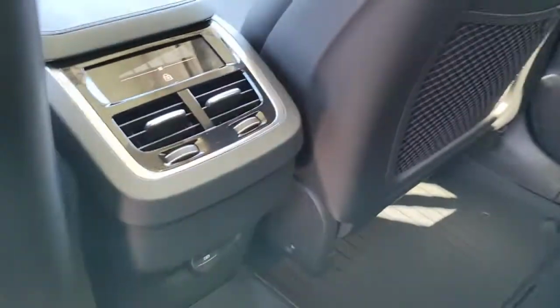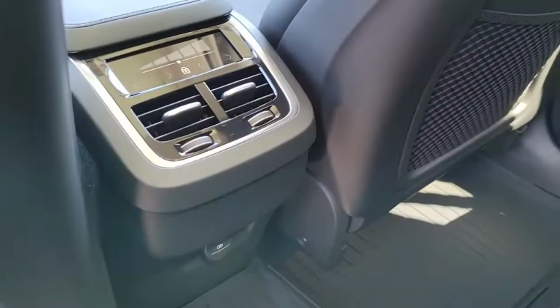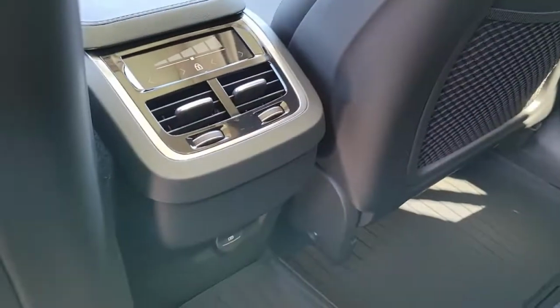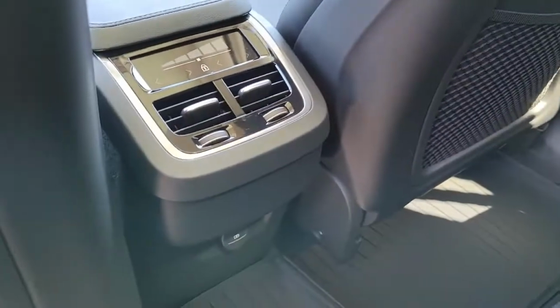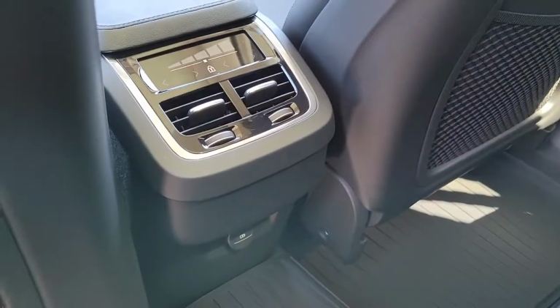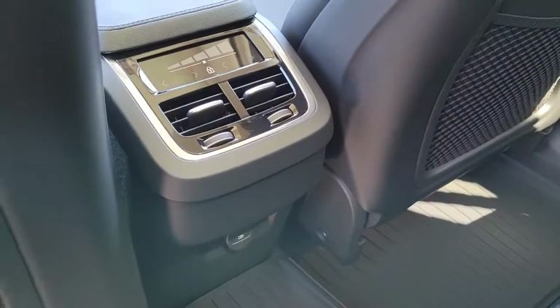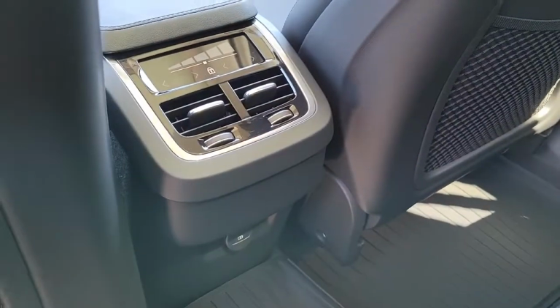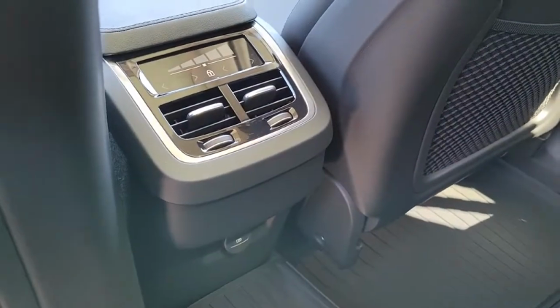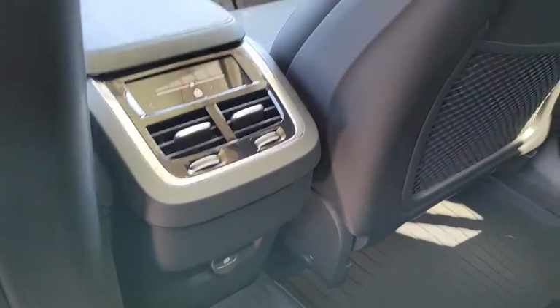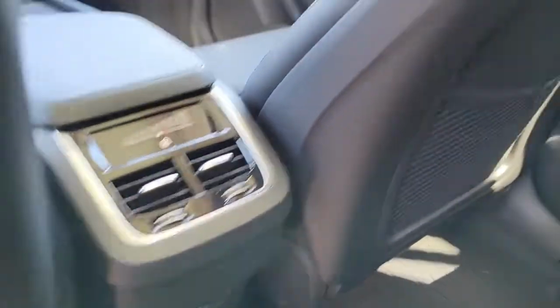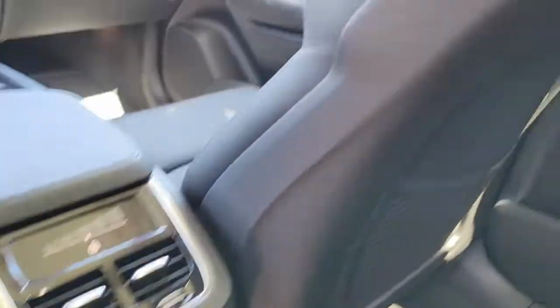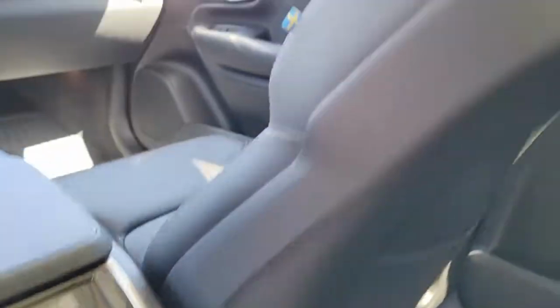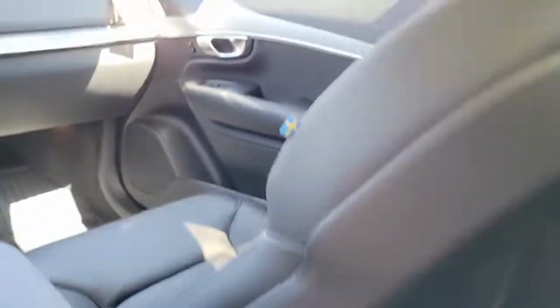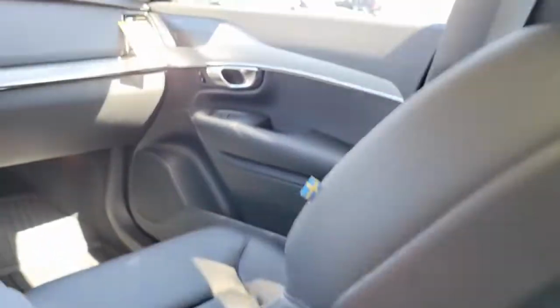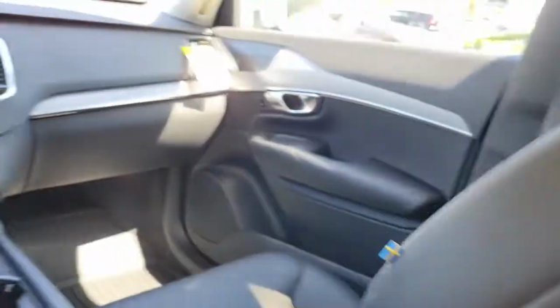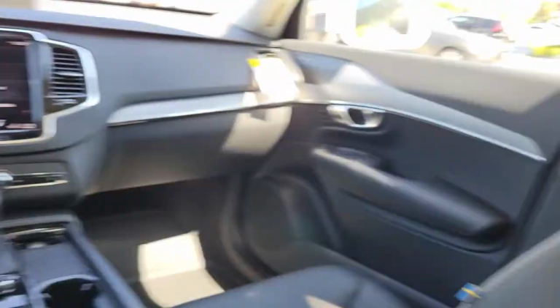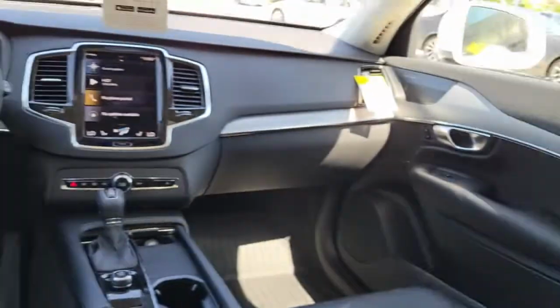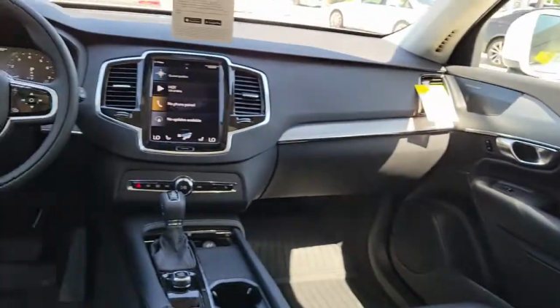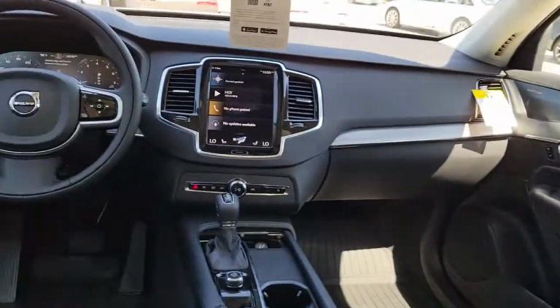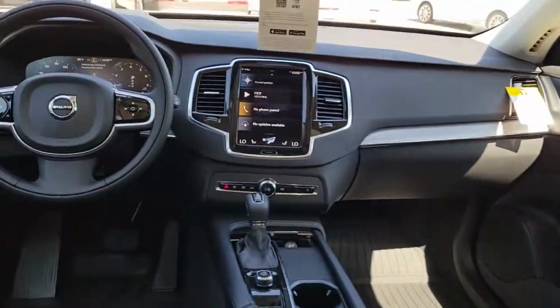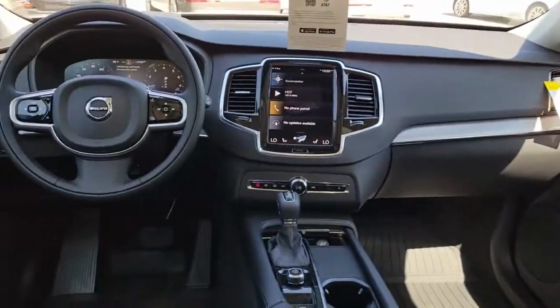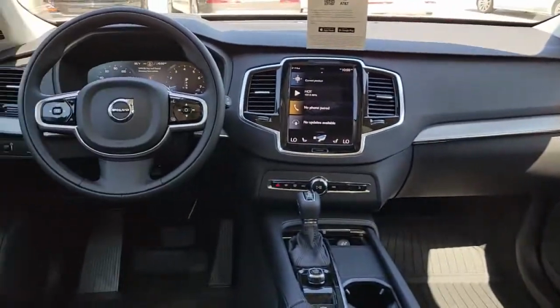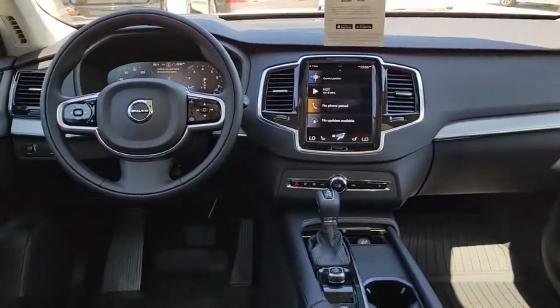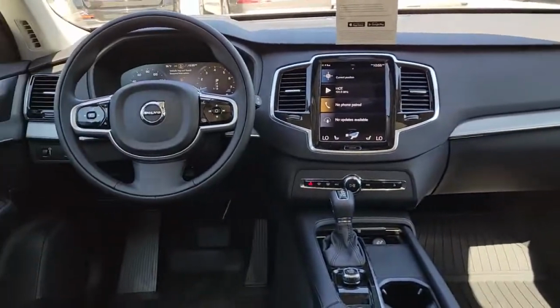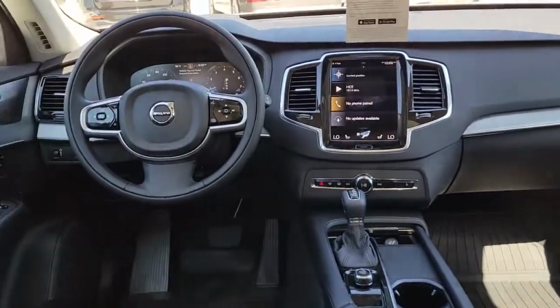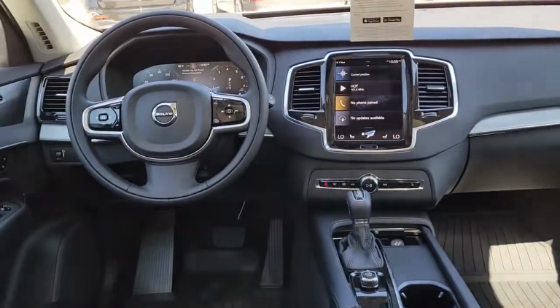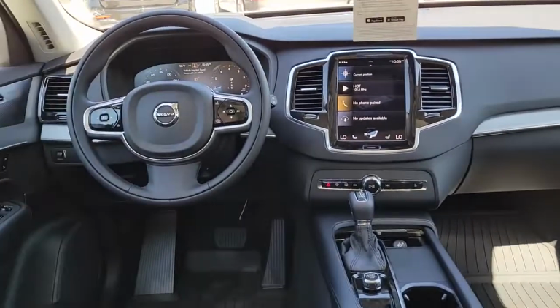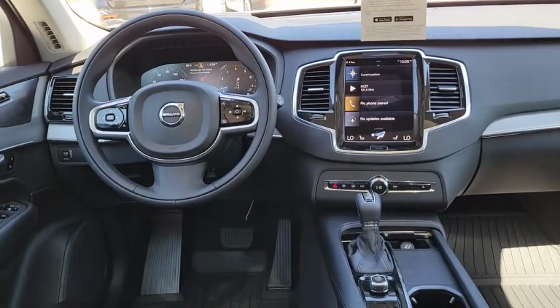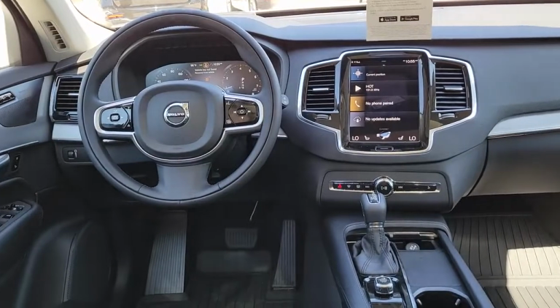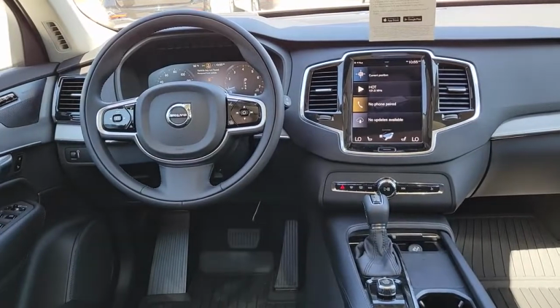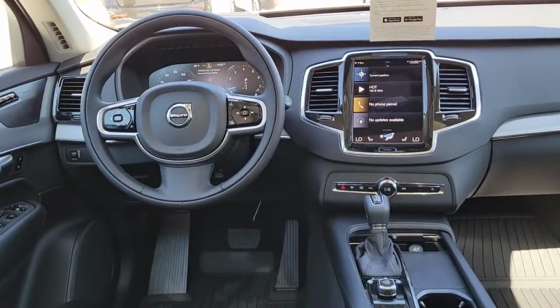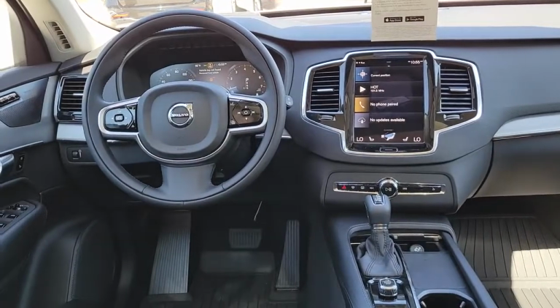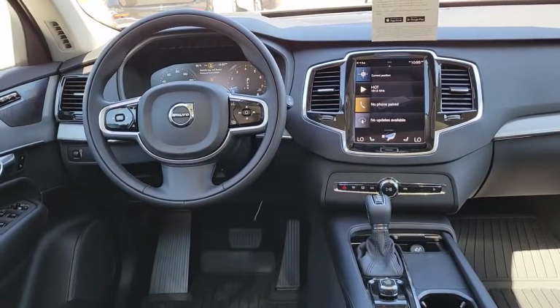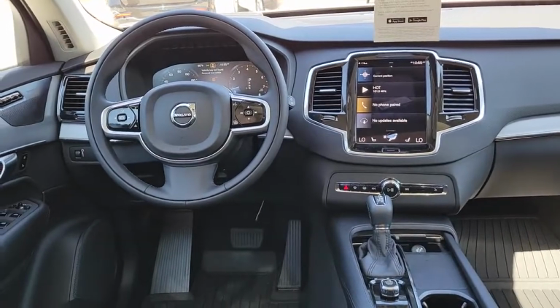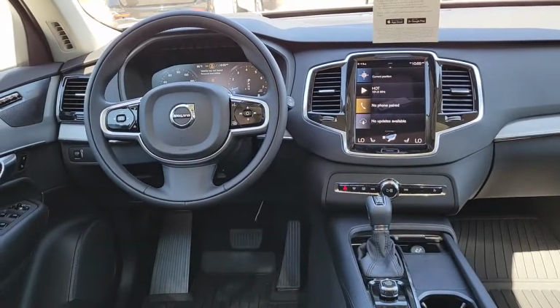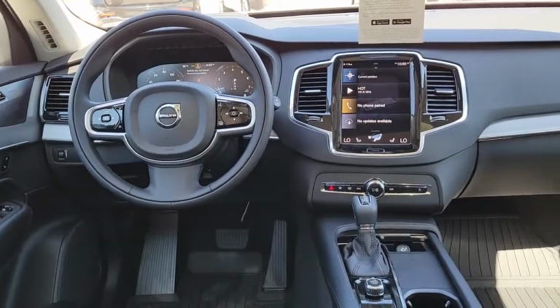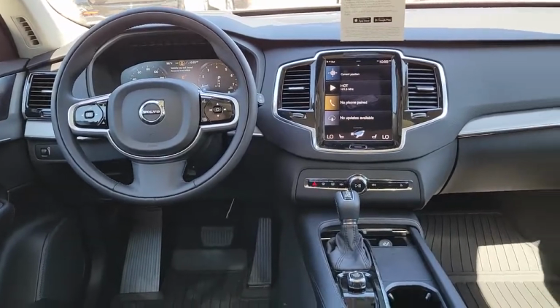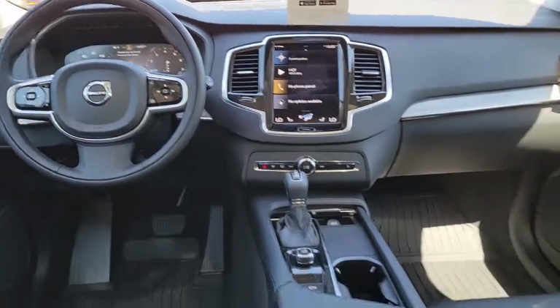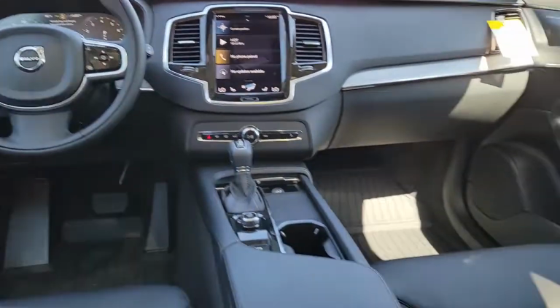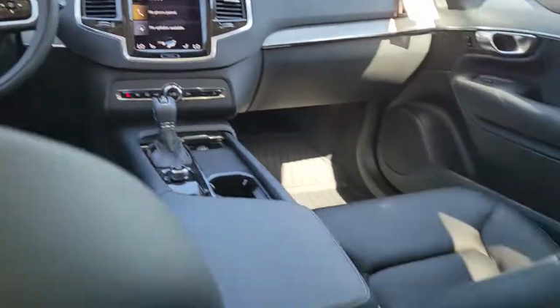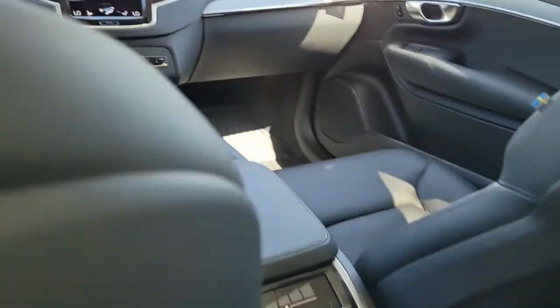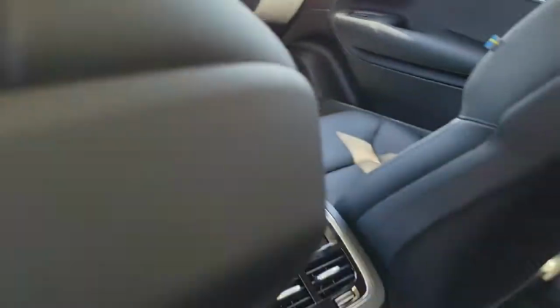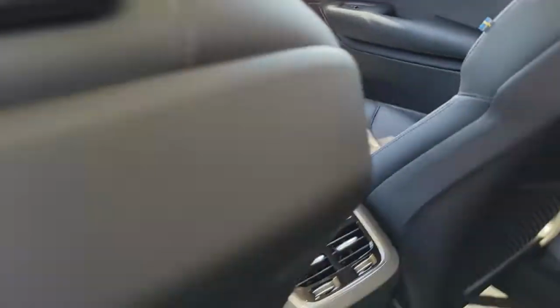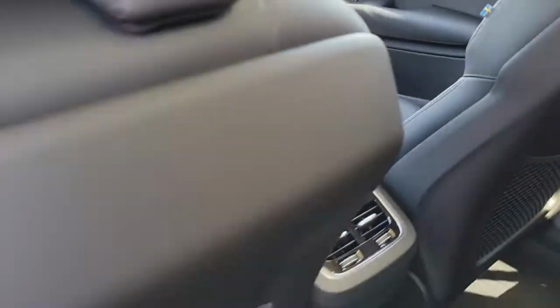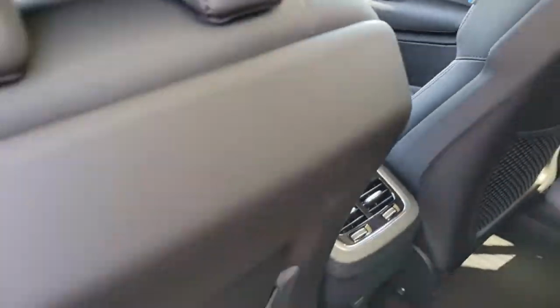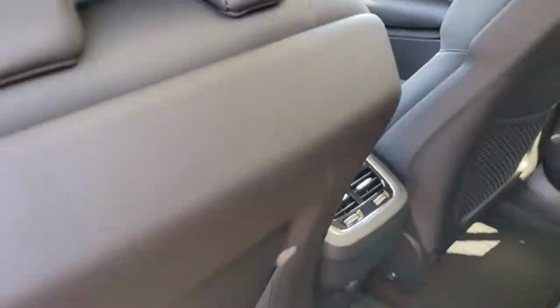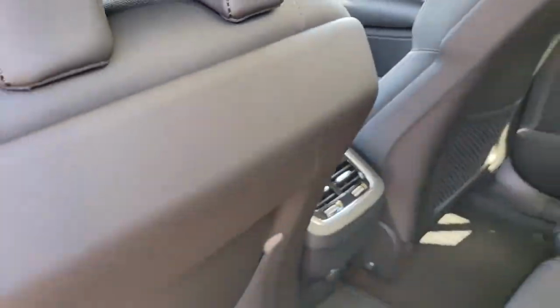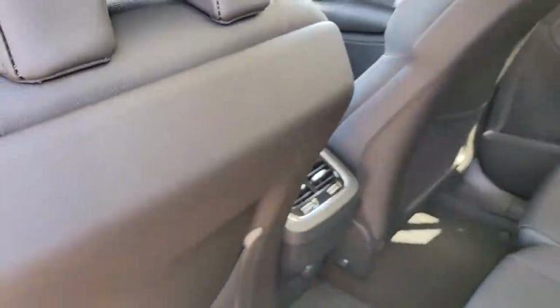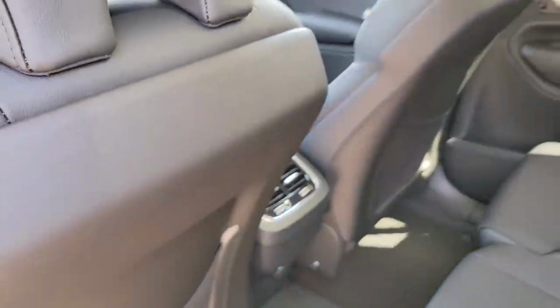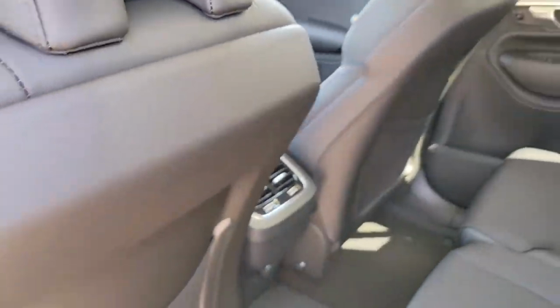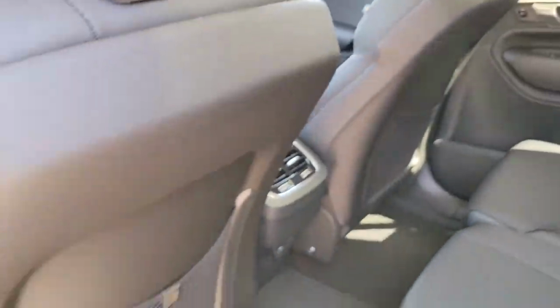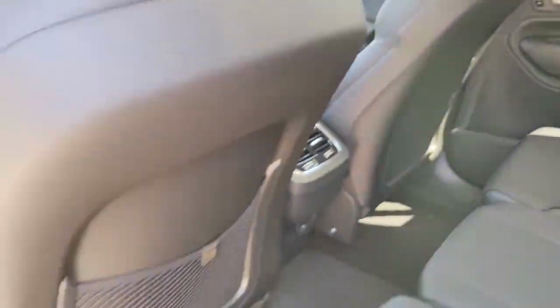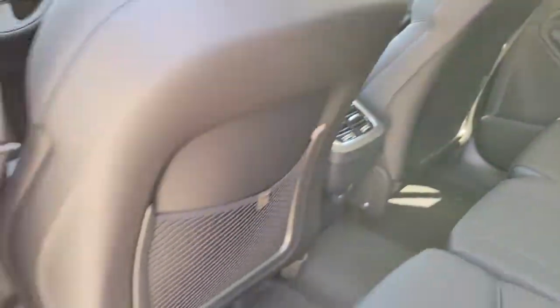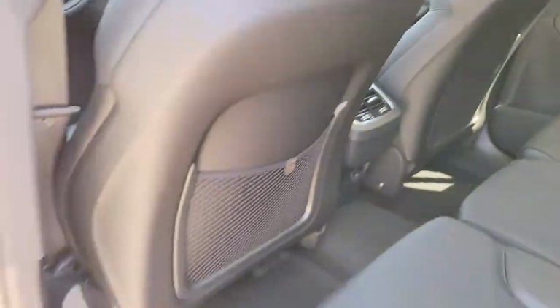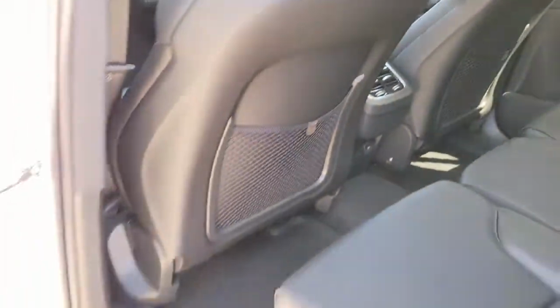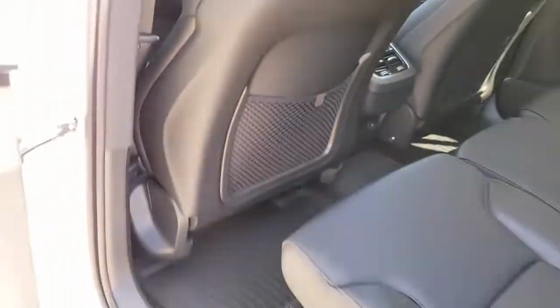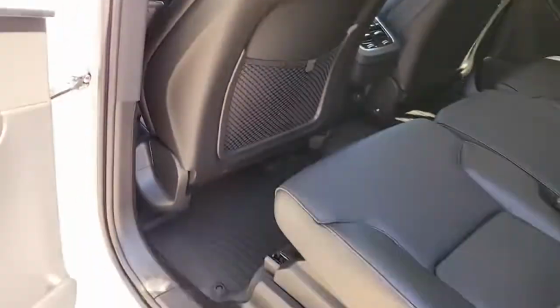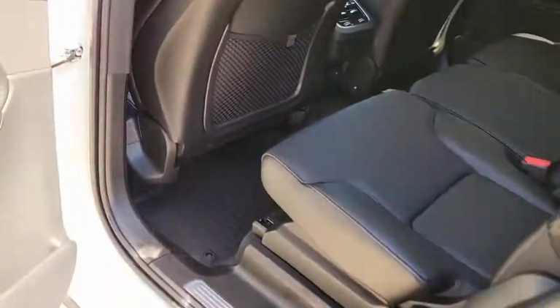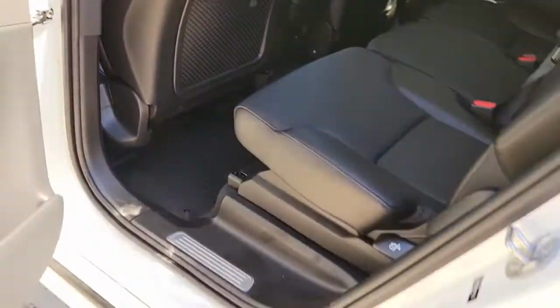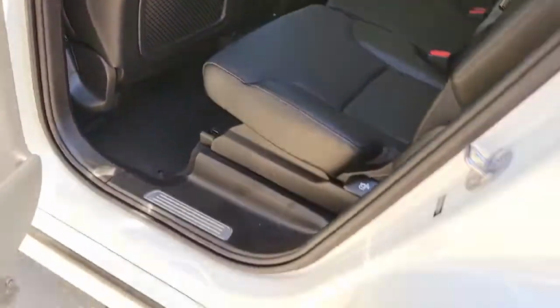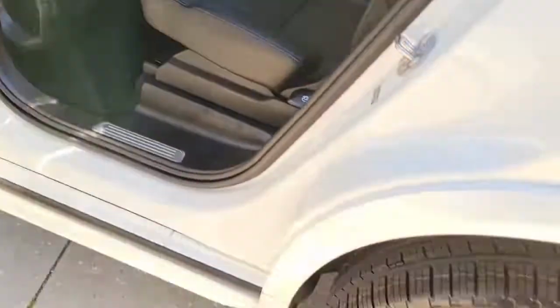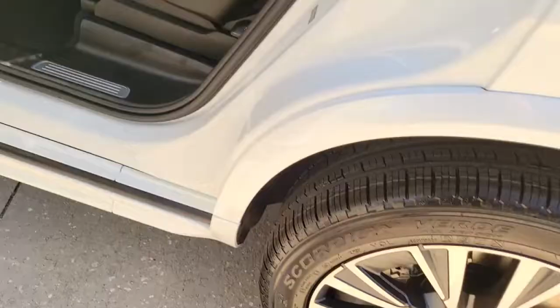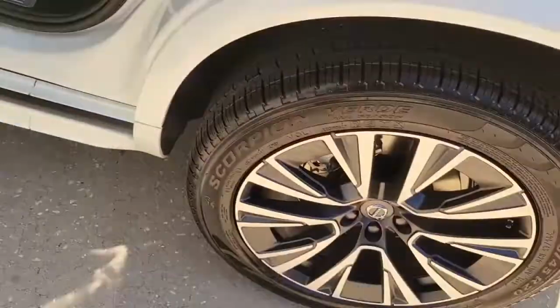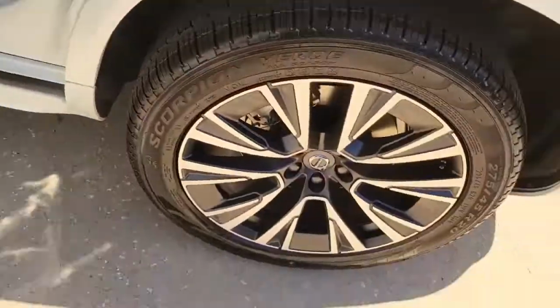Don't miss the chance to drive this beautifully crafted XC90. Our team will give you an outstanding test drive experience. Stop in today.